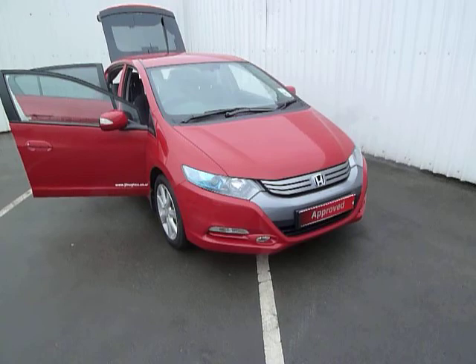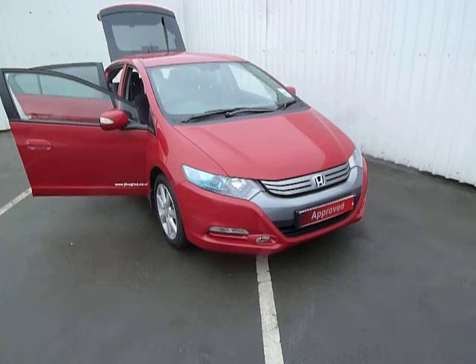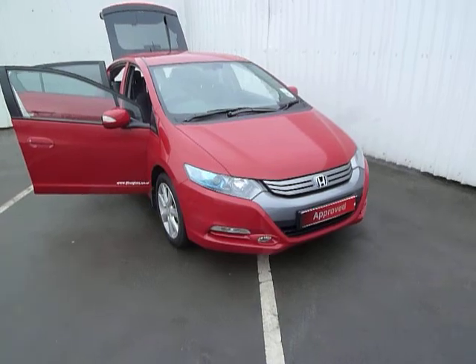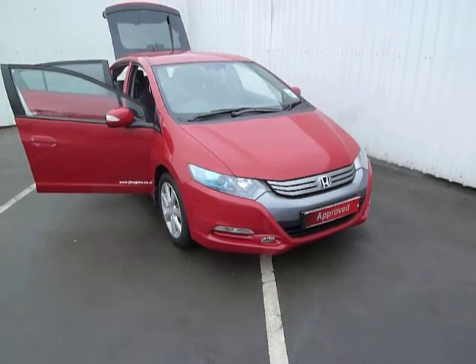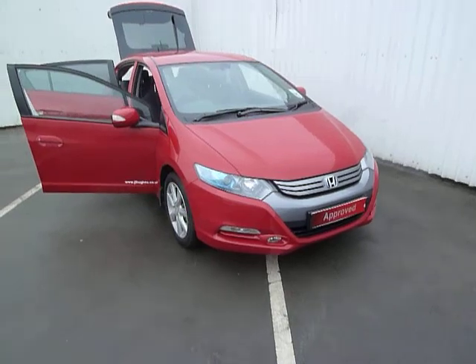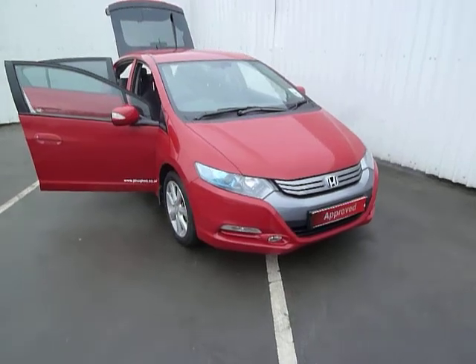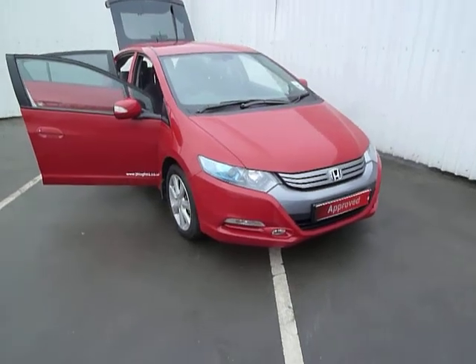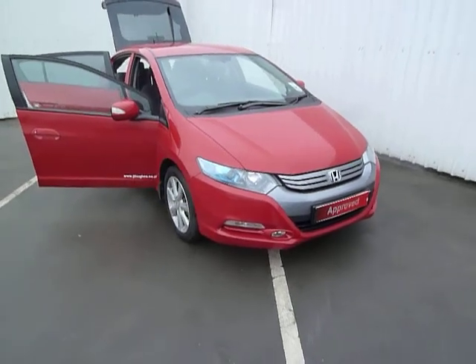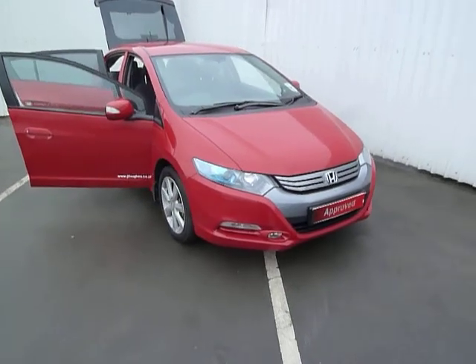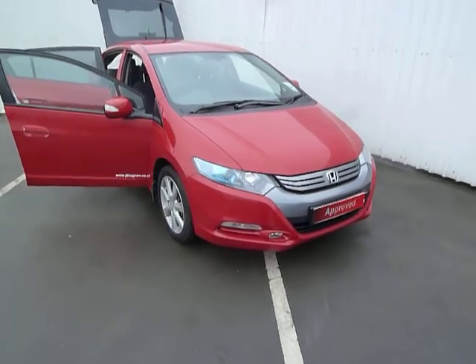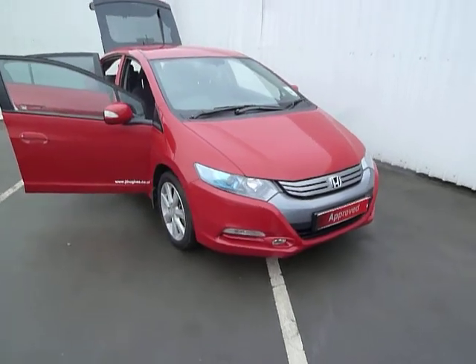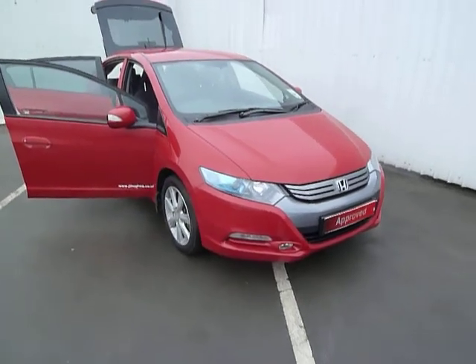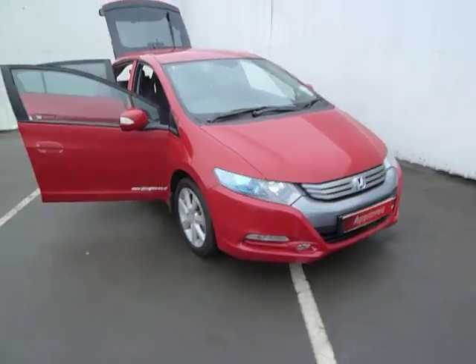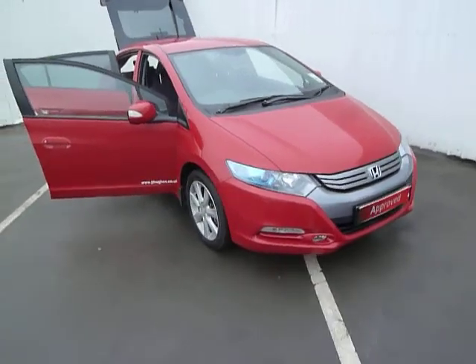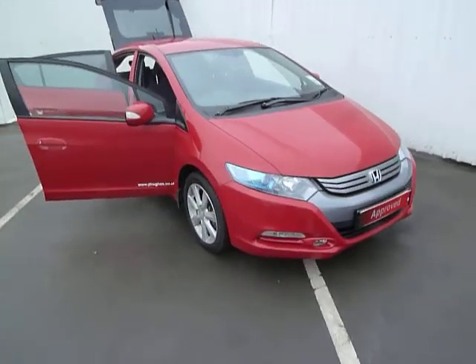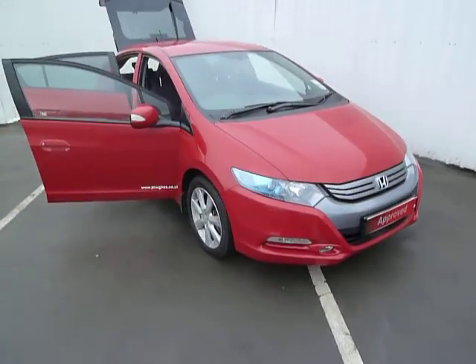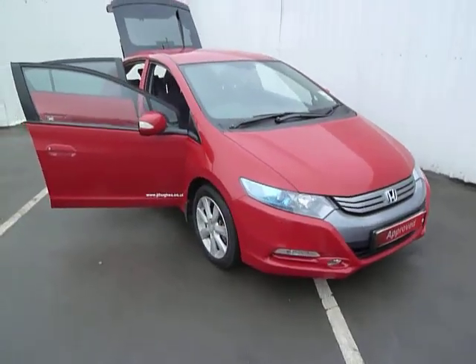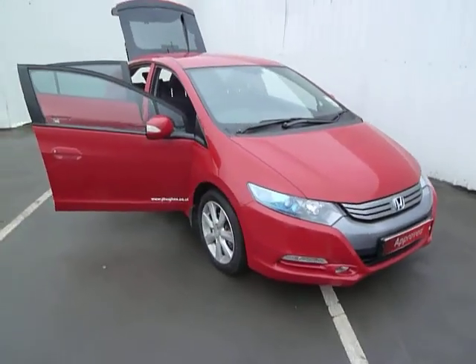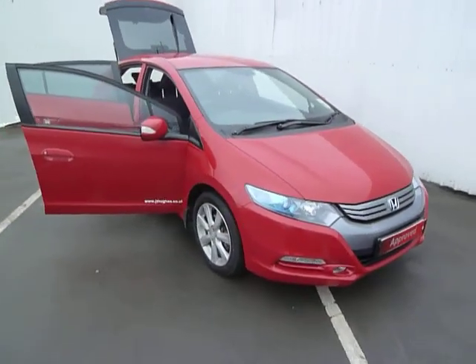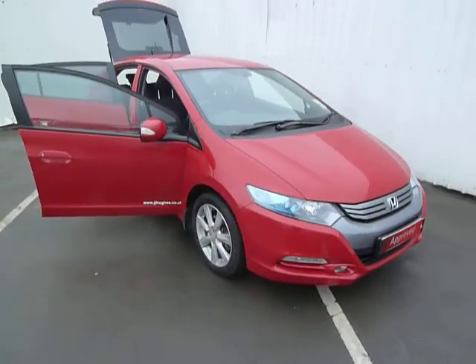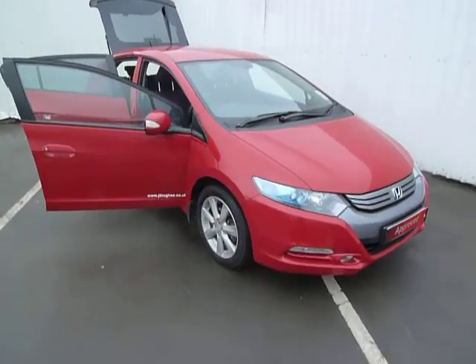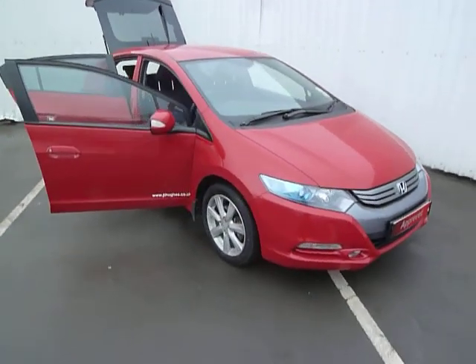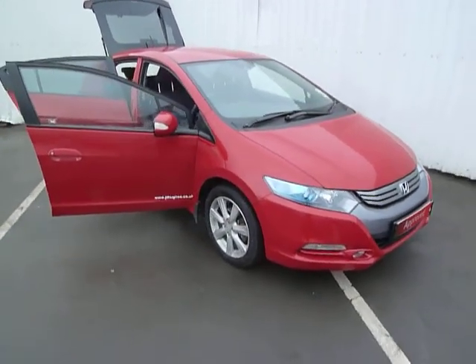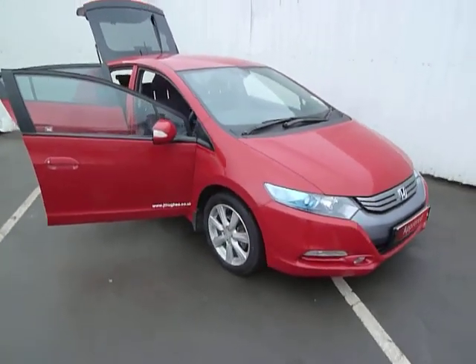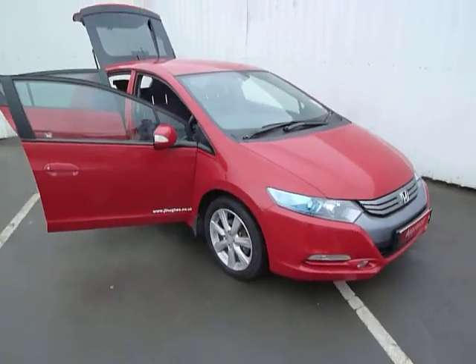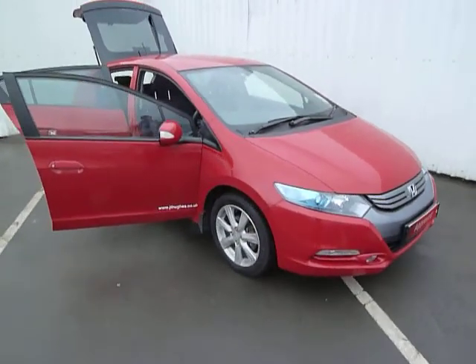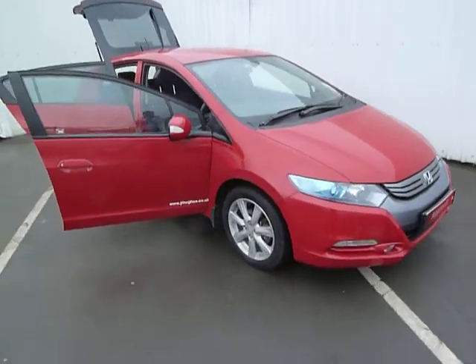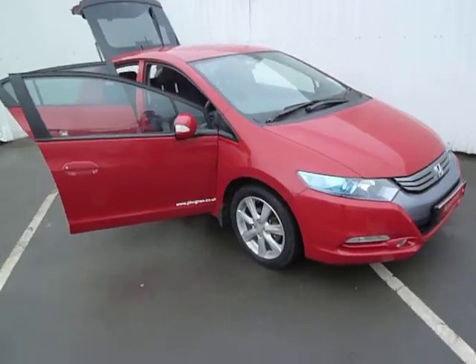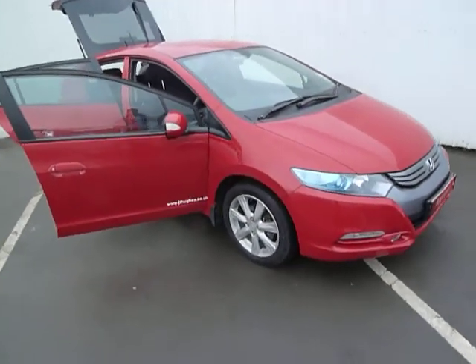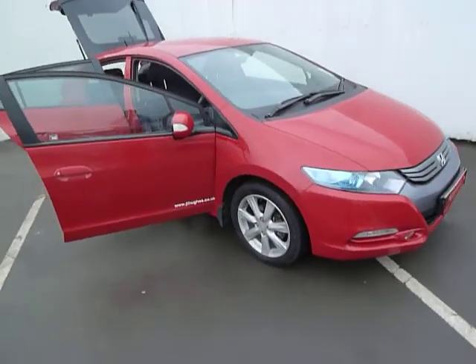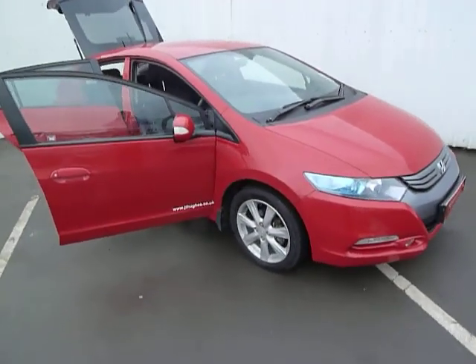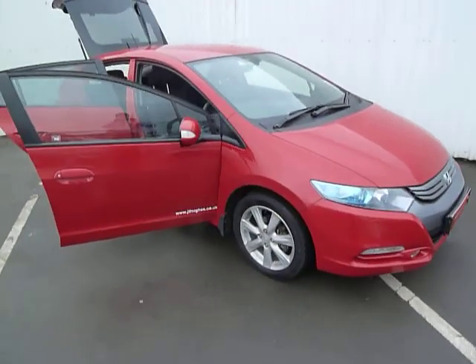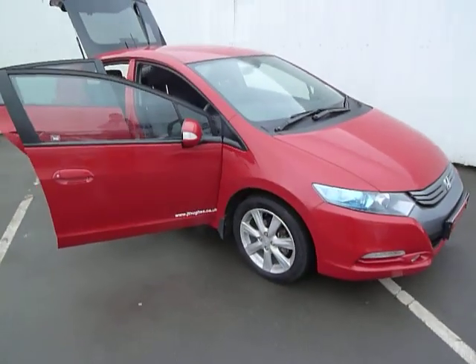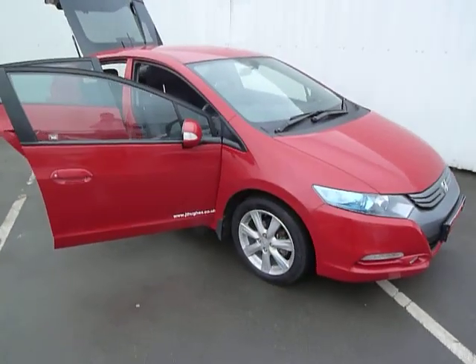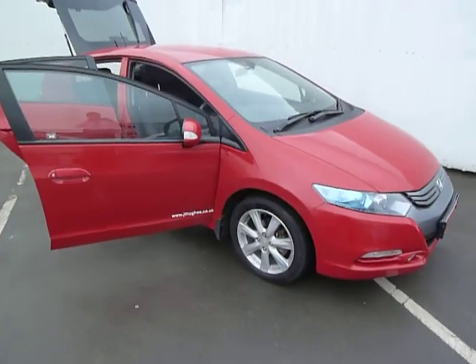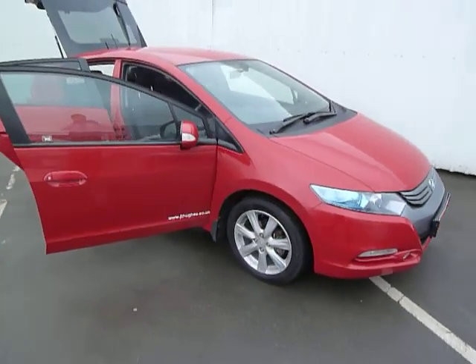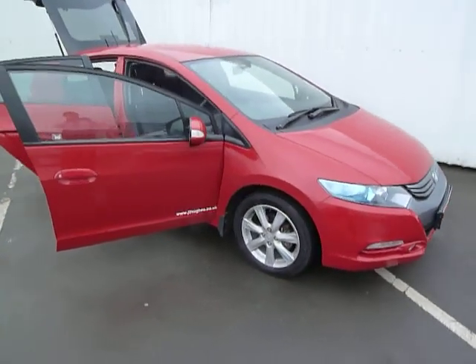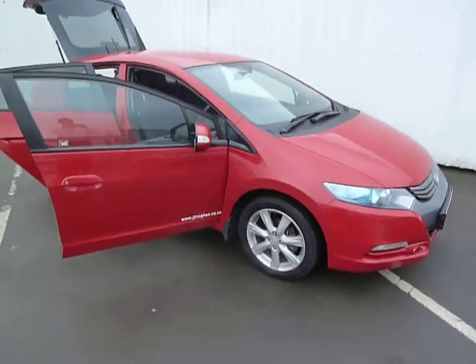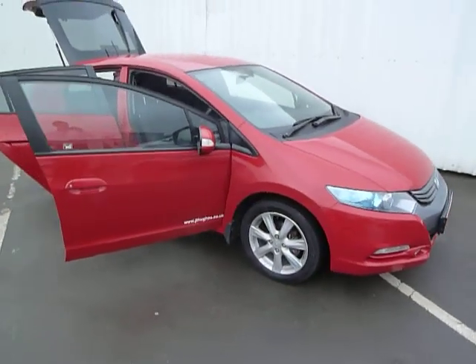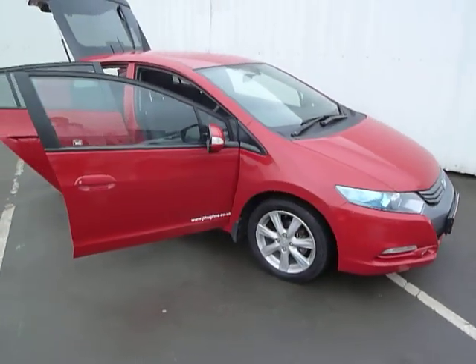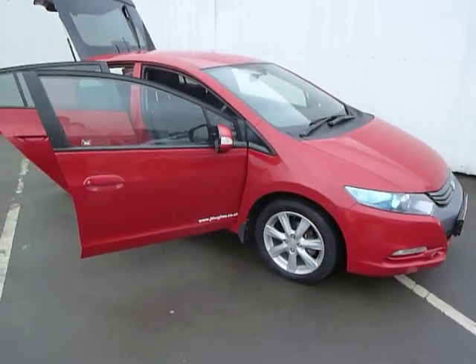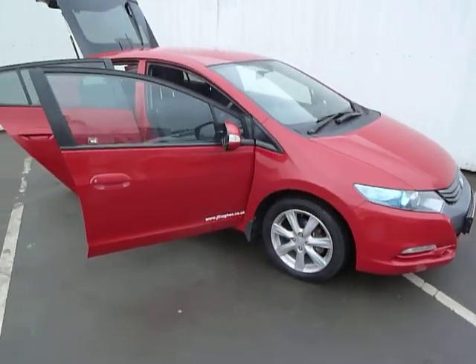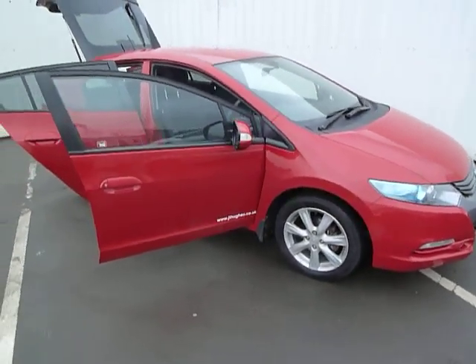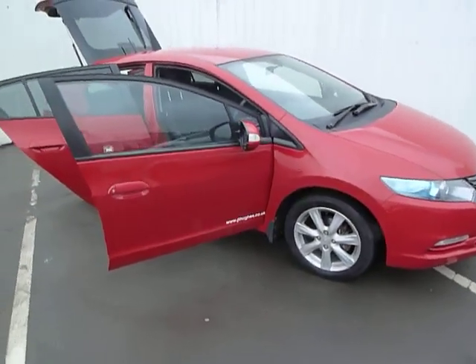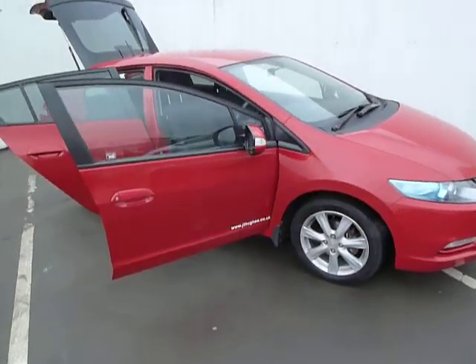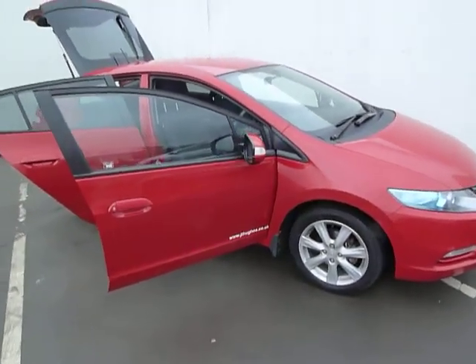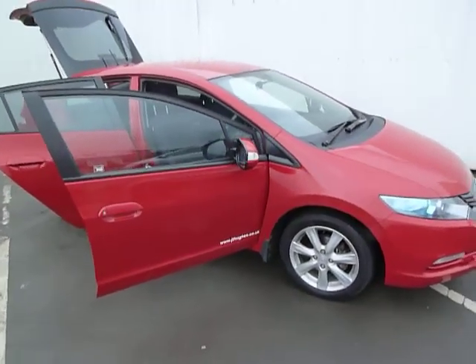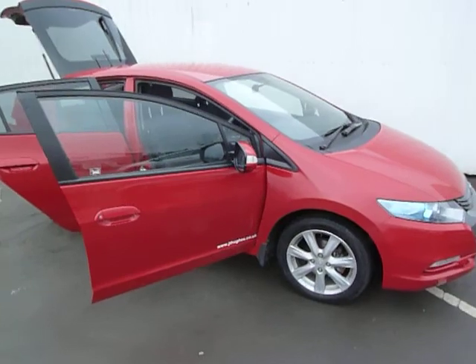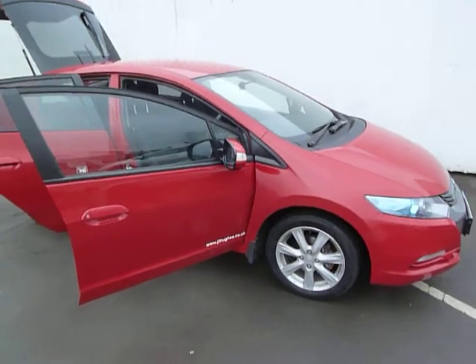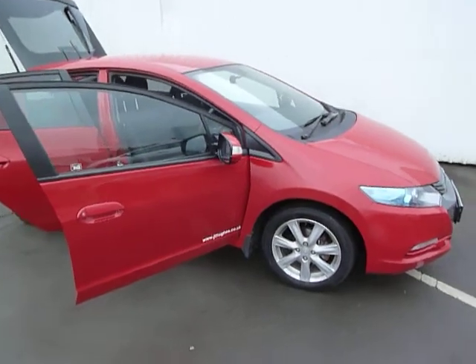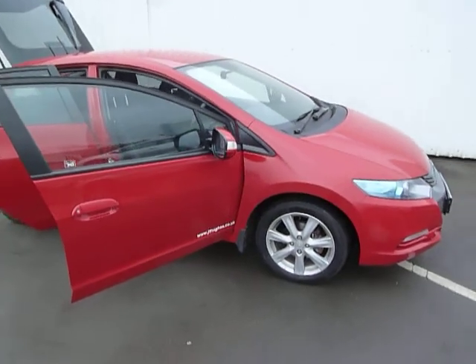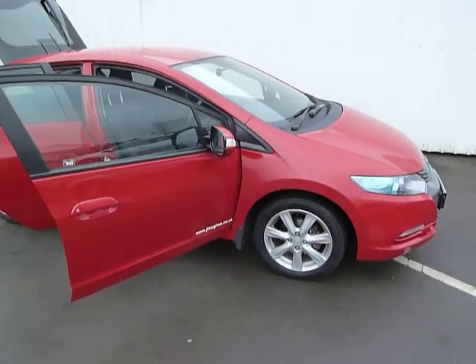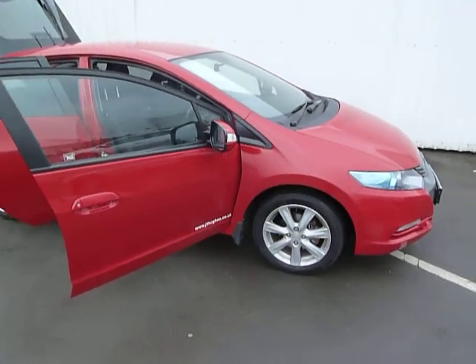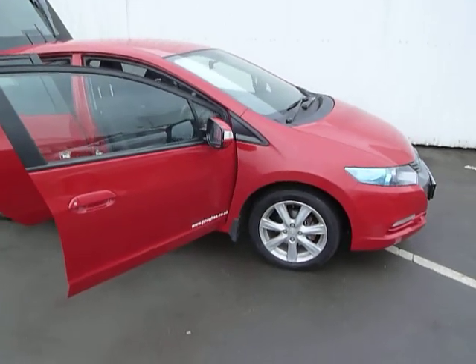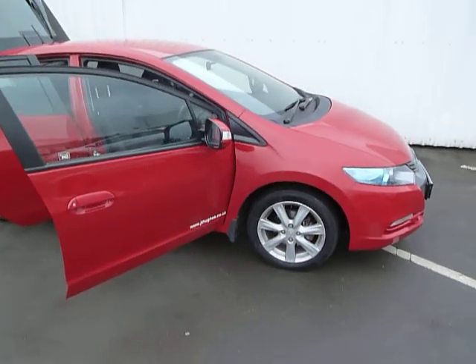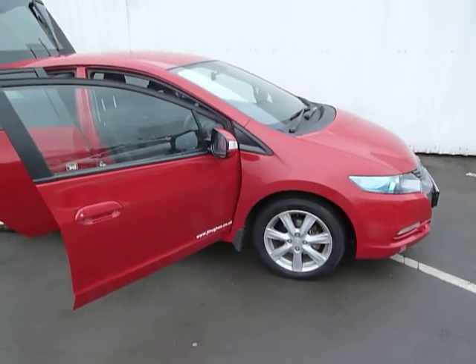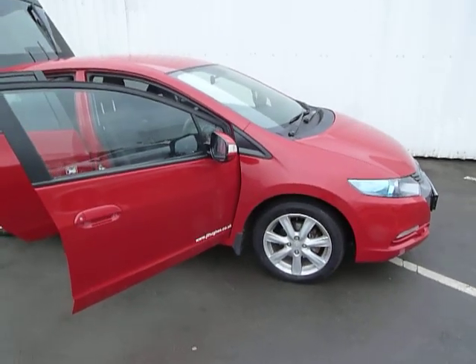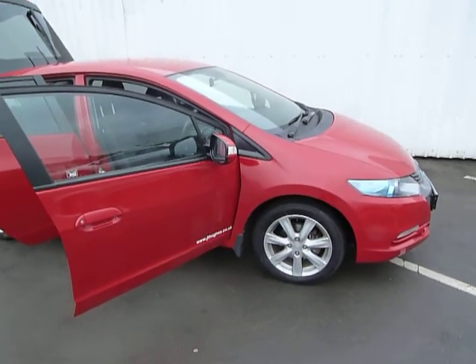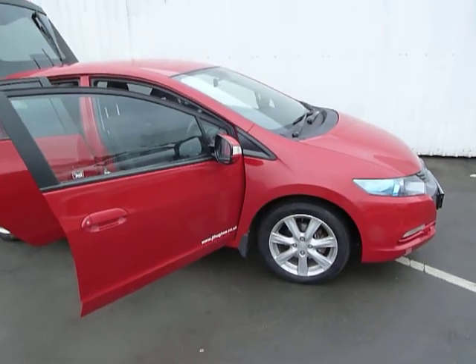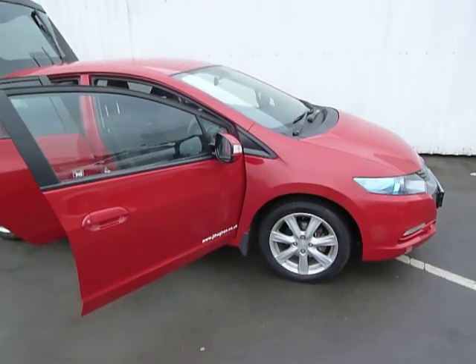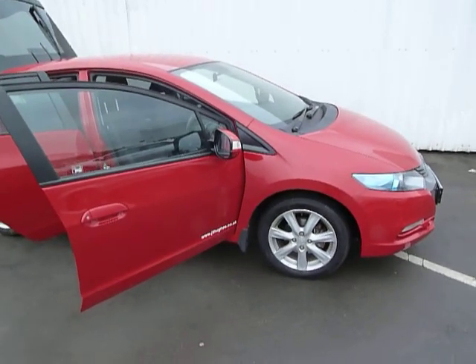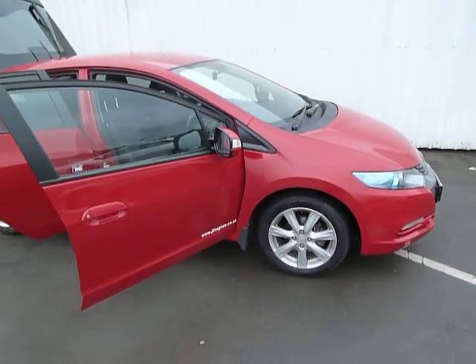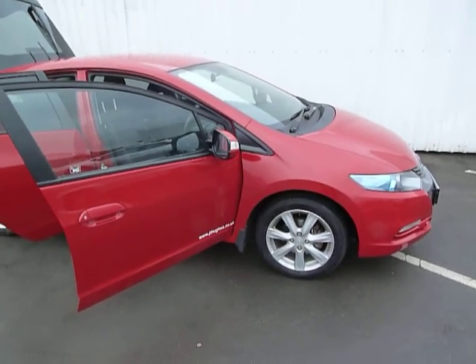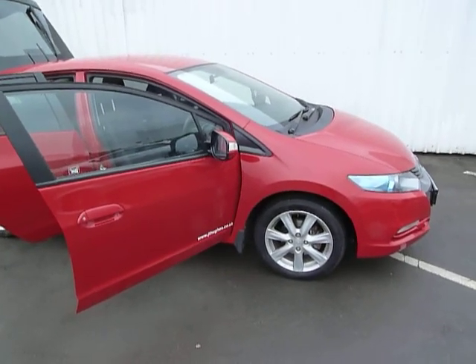Hello and welcome to JTQ's Honda. My name is Dan and today I'm going to show you this Honda Insight 1.3 CVT.